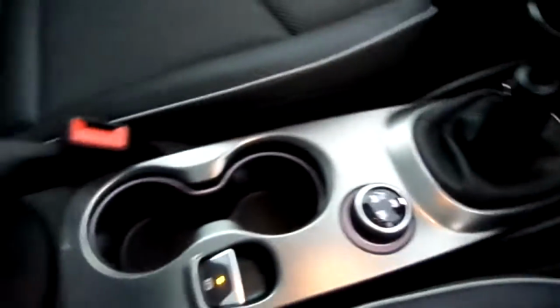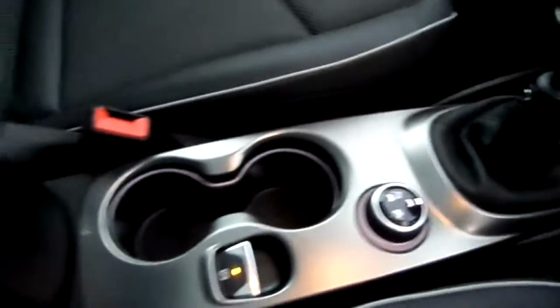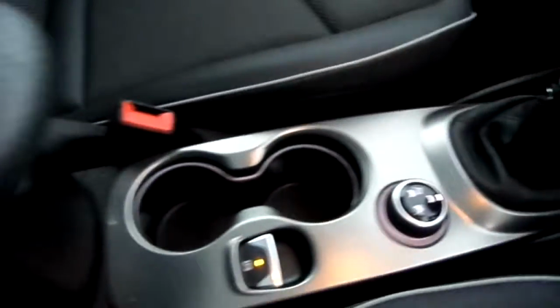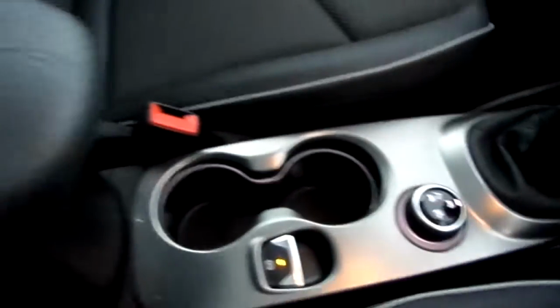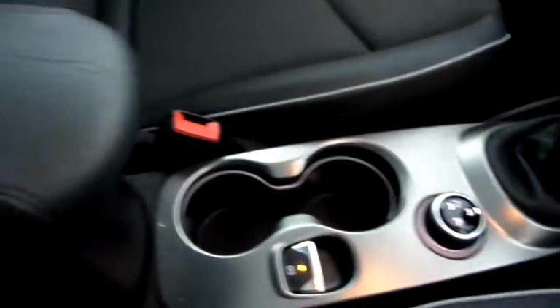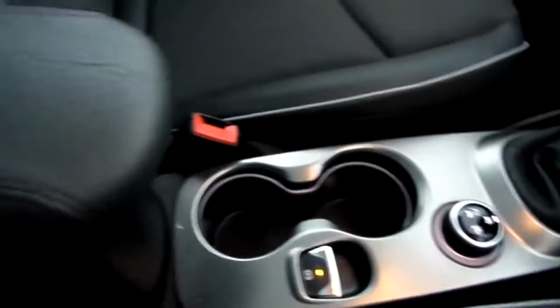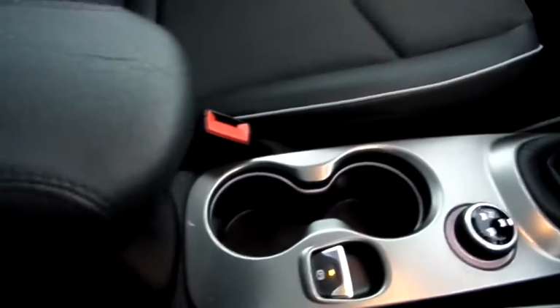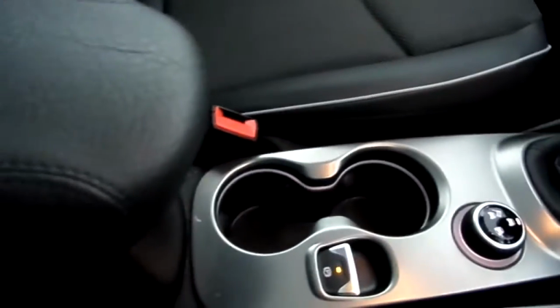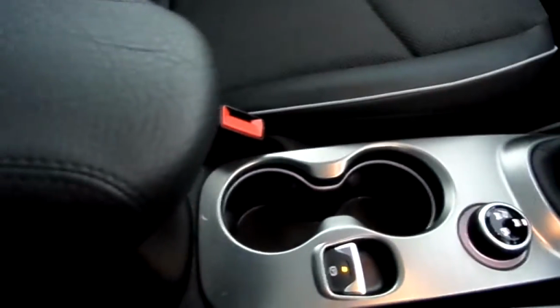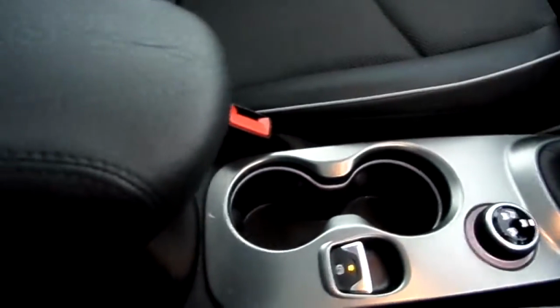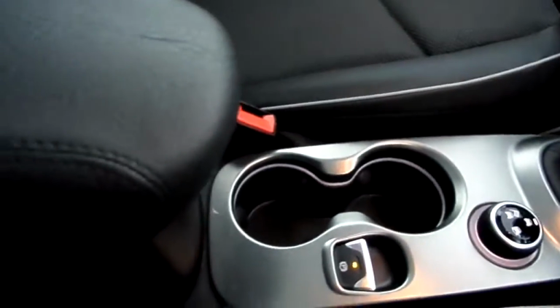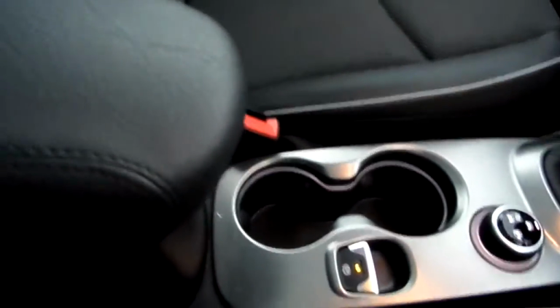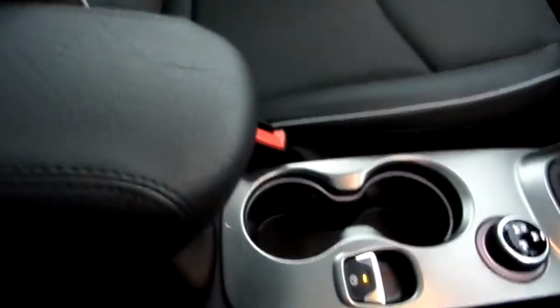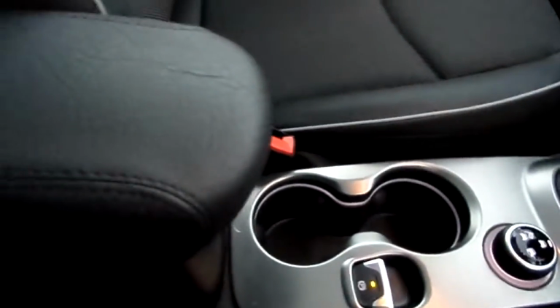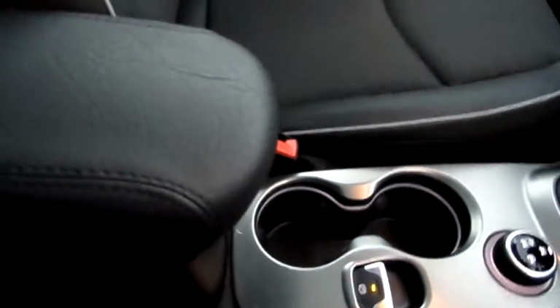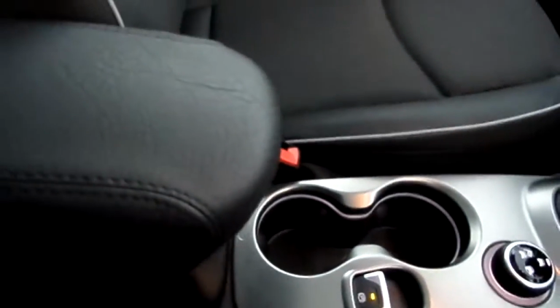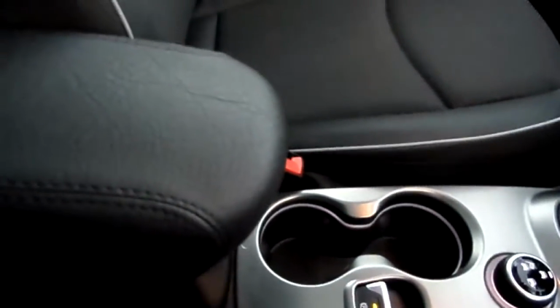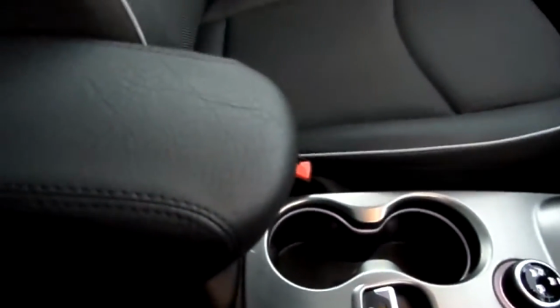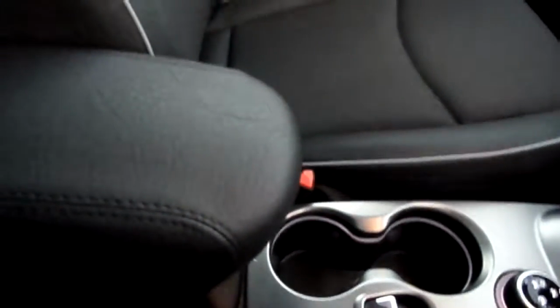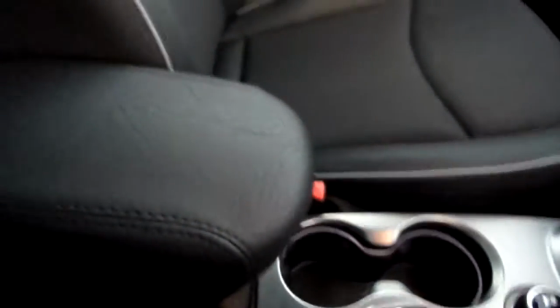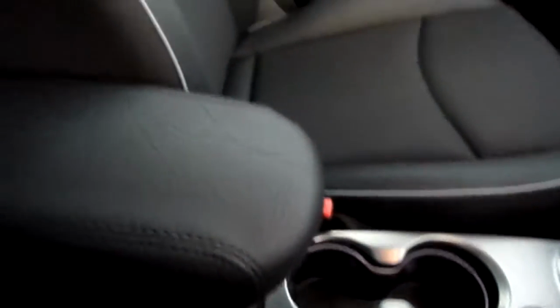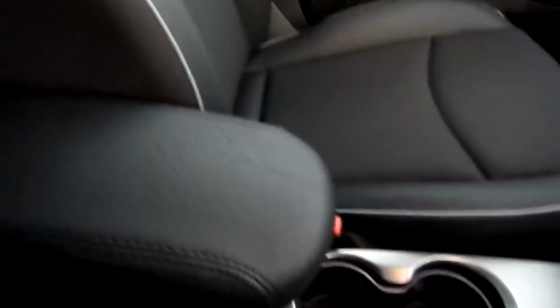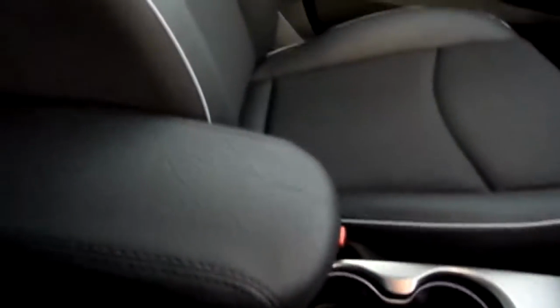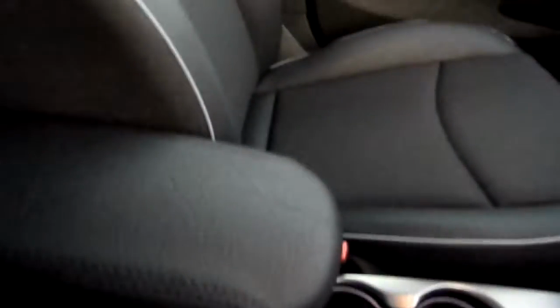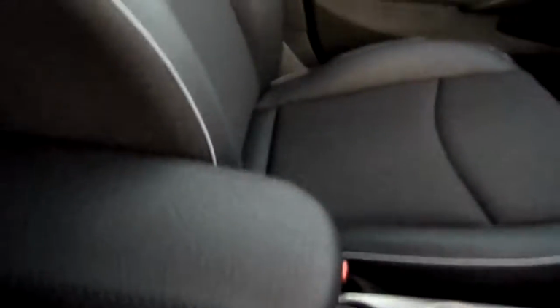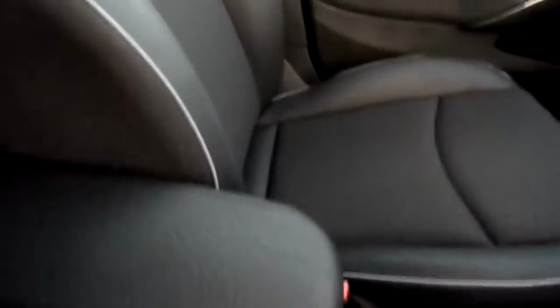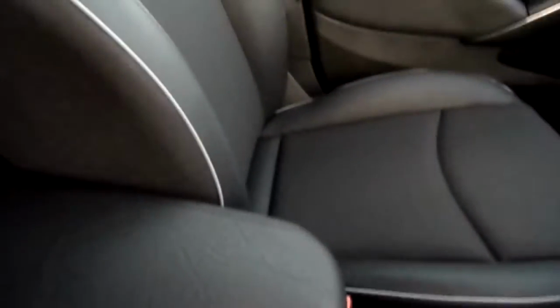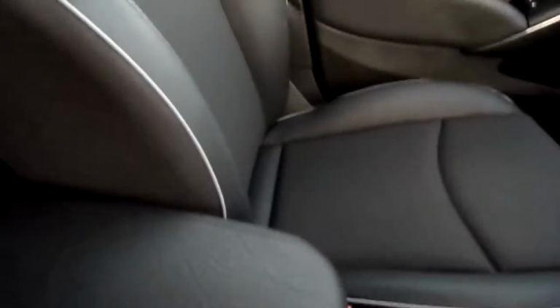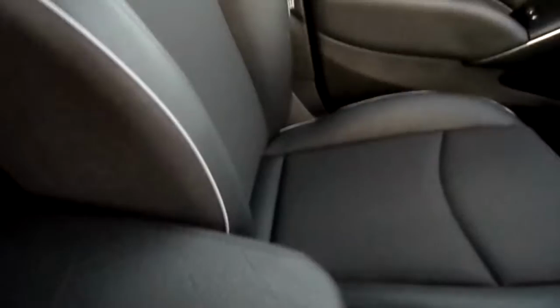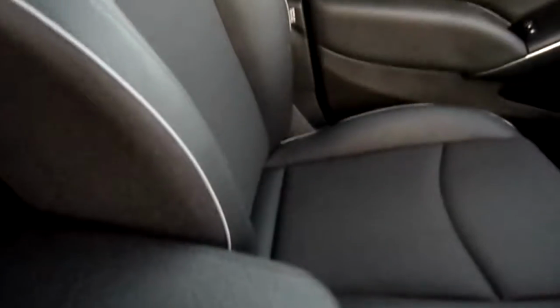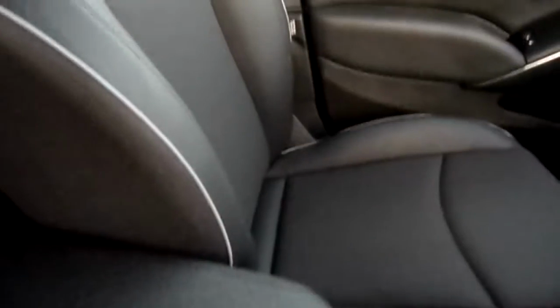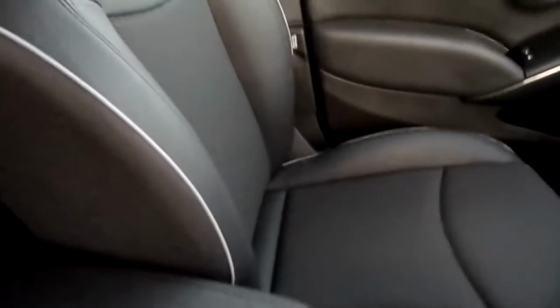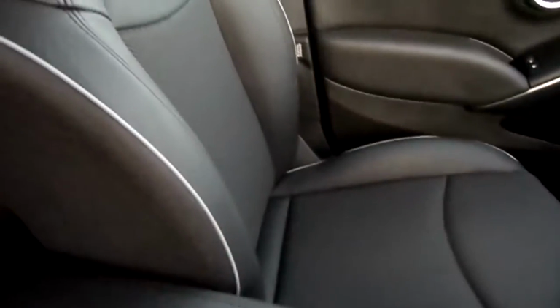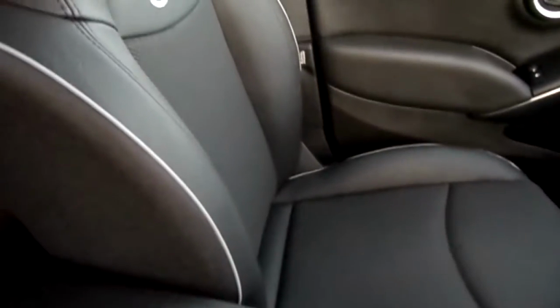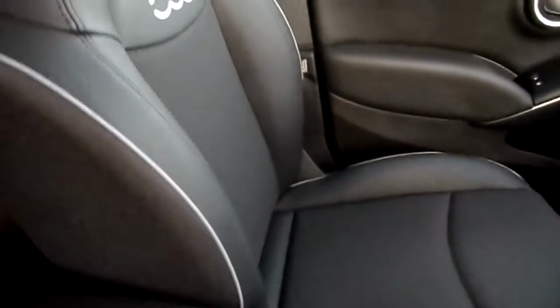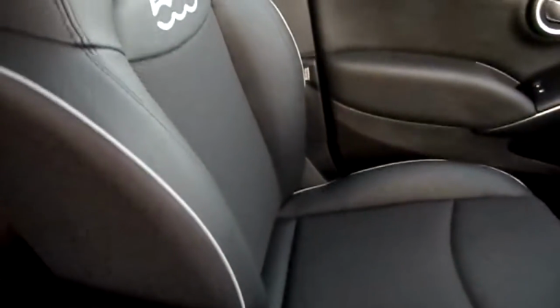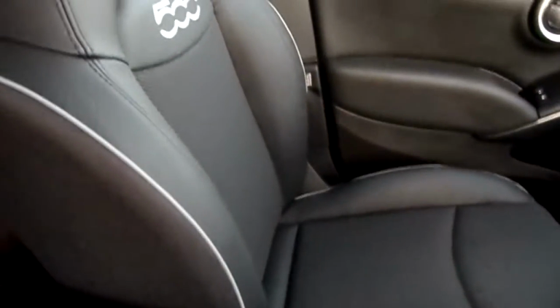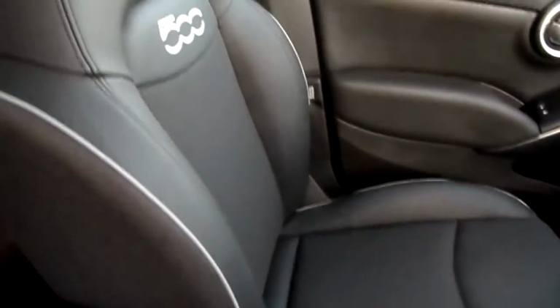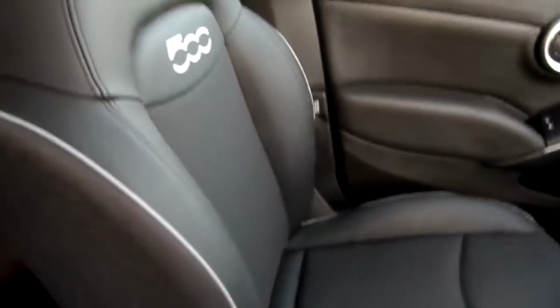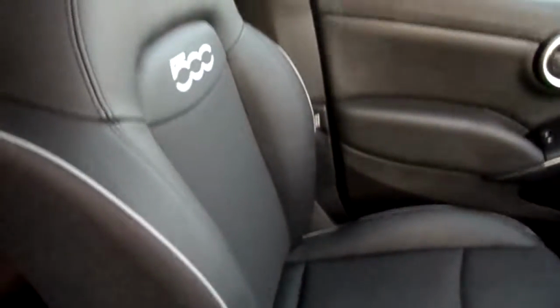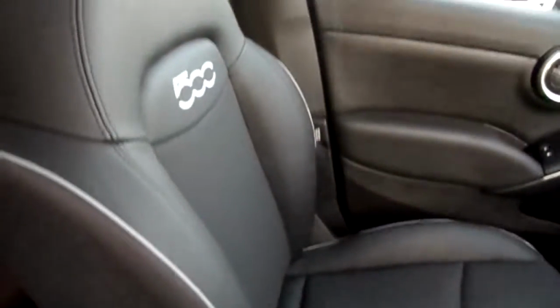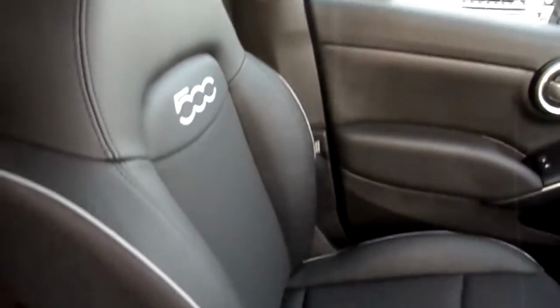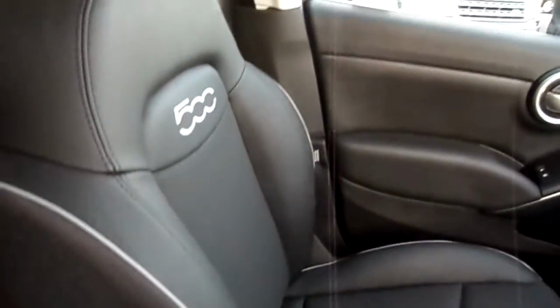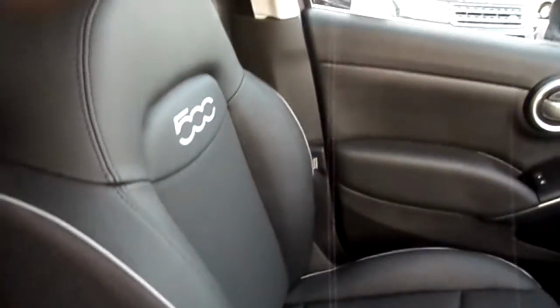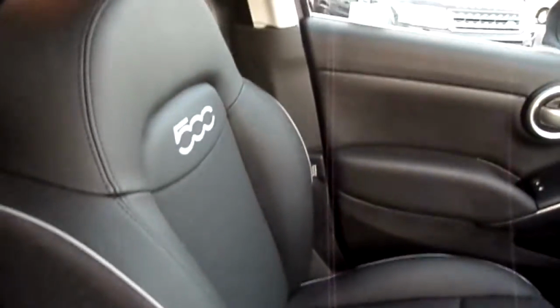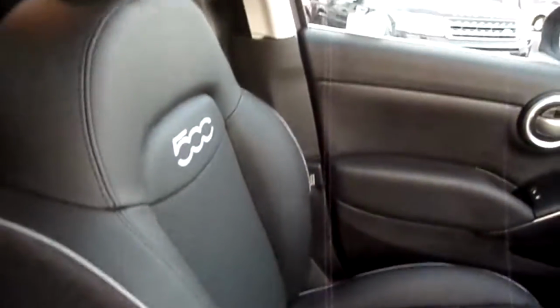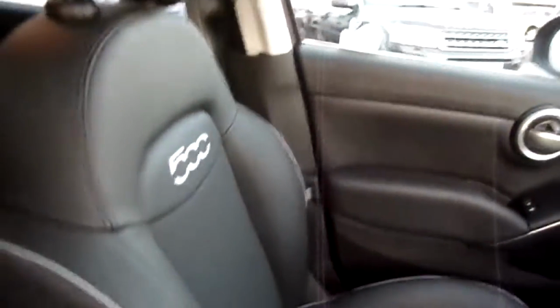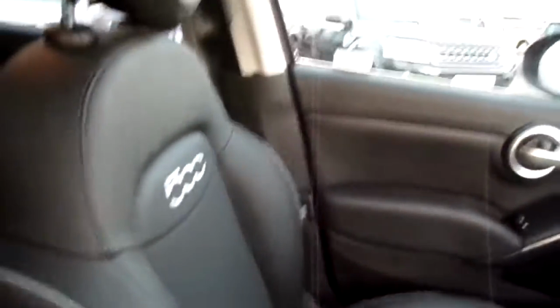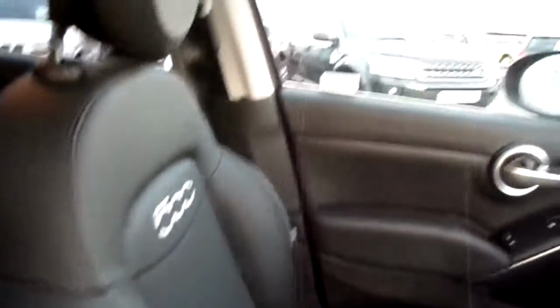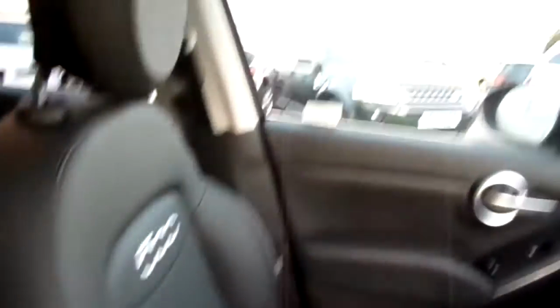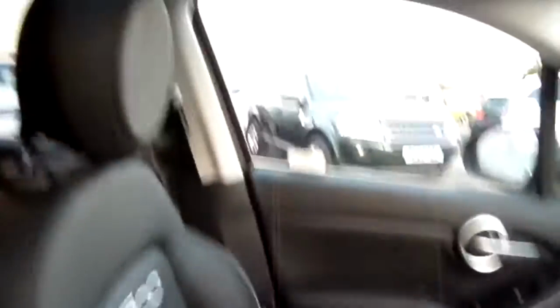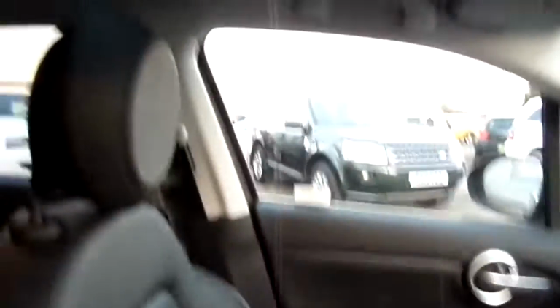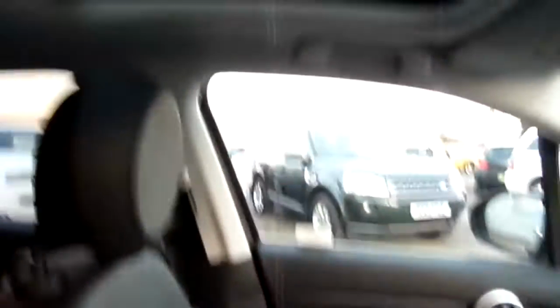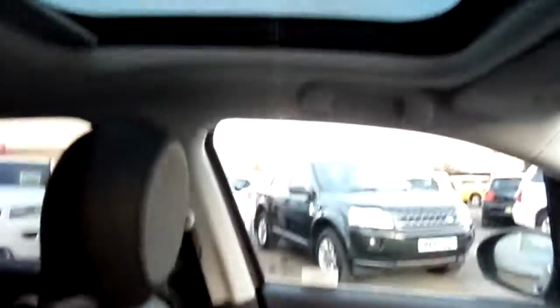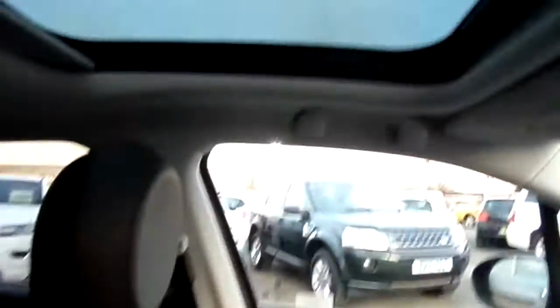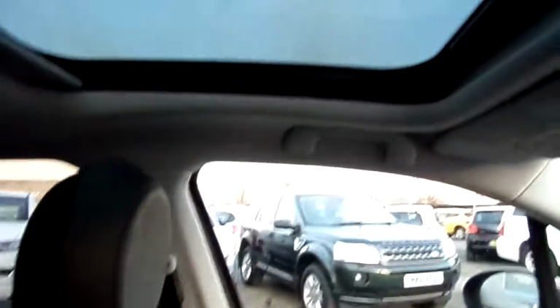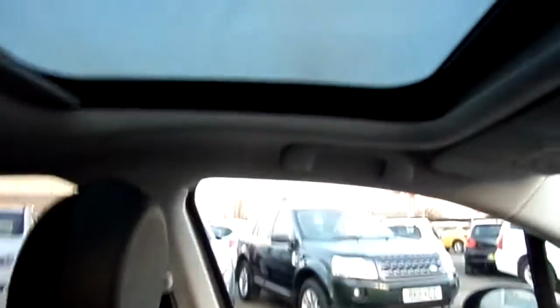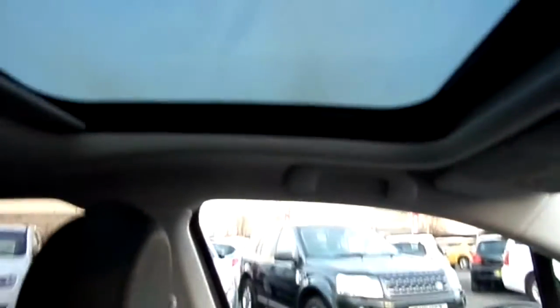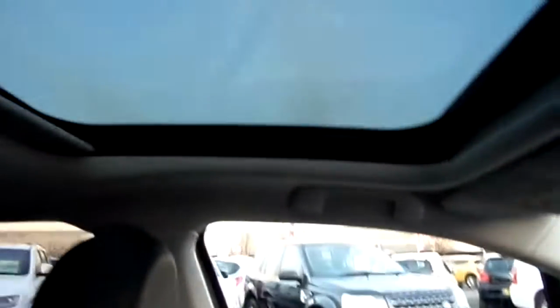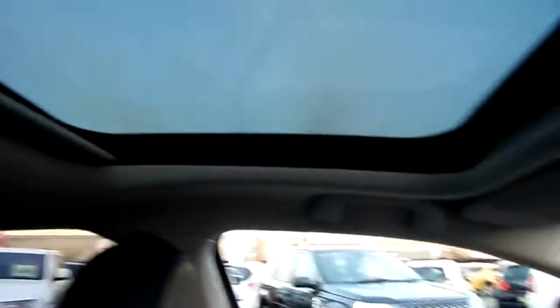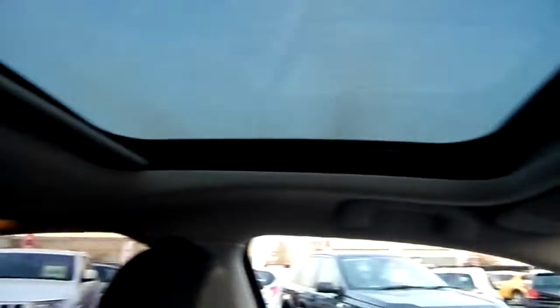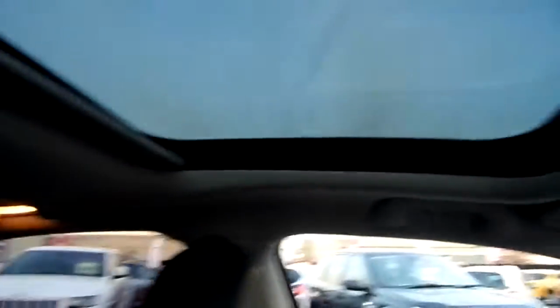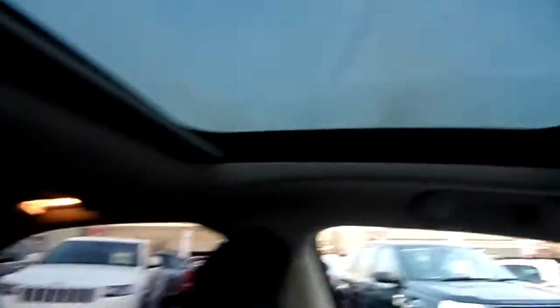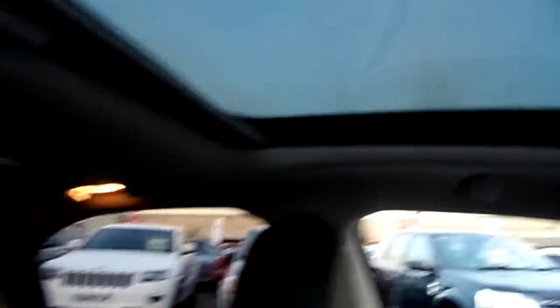There are a couple of drinks holders, an electronic handbrake, an armrest, and as you can see the interior's in lovely condition.